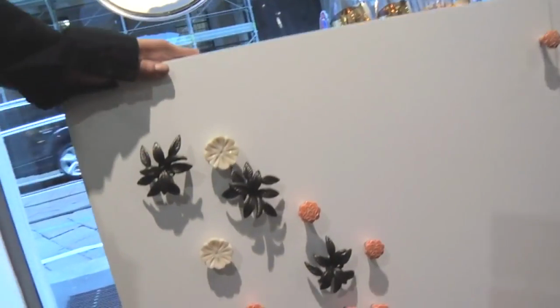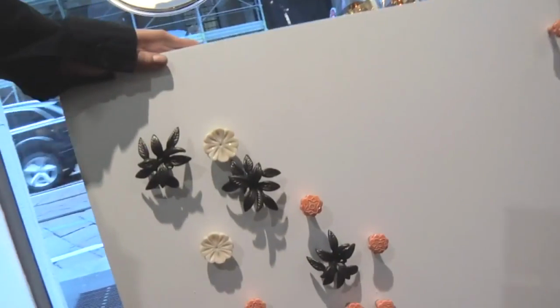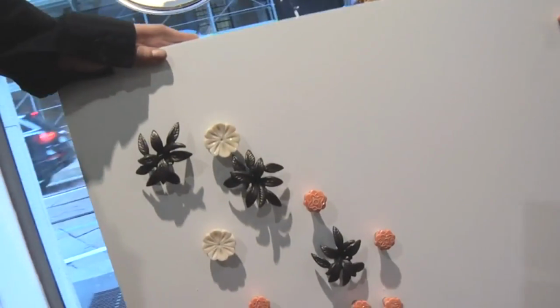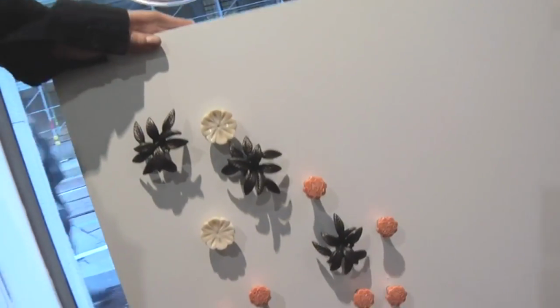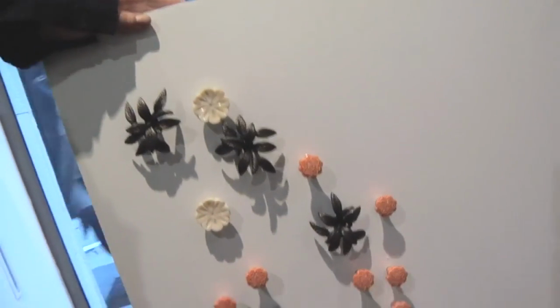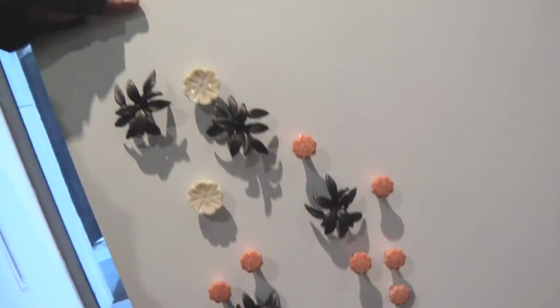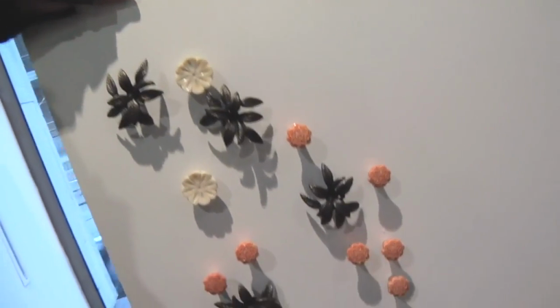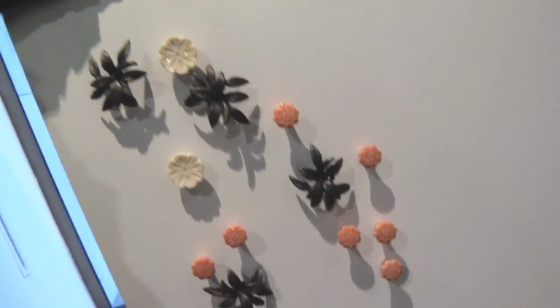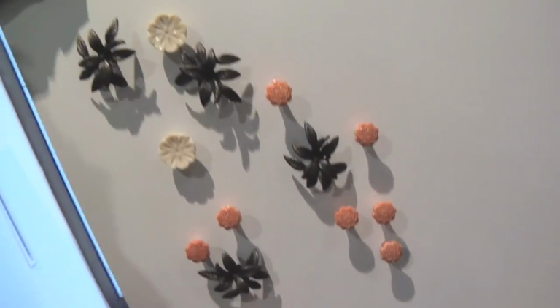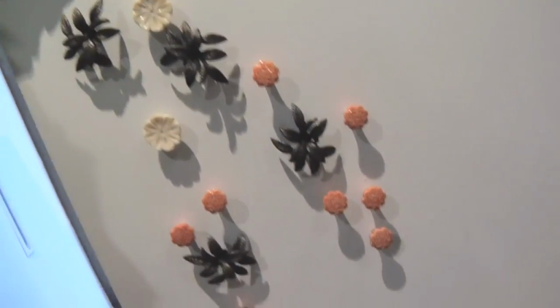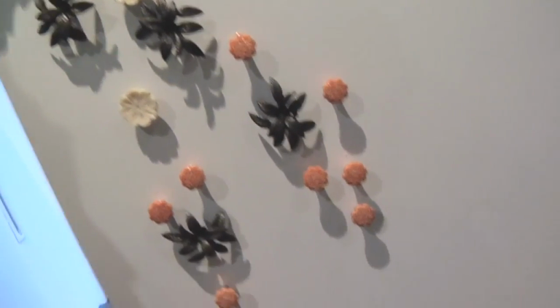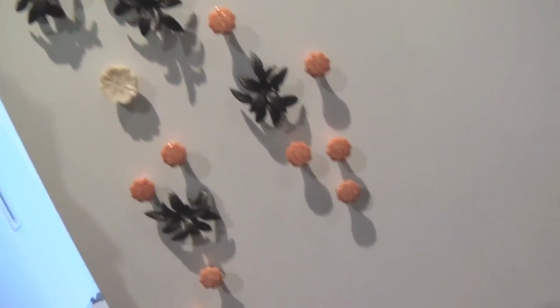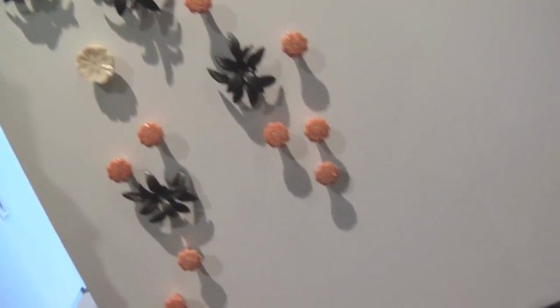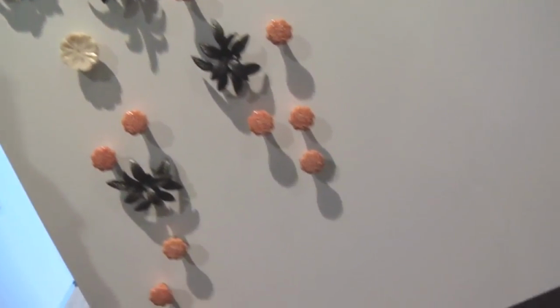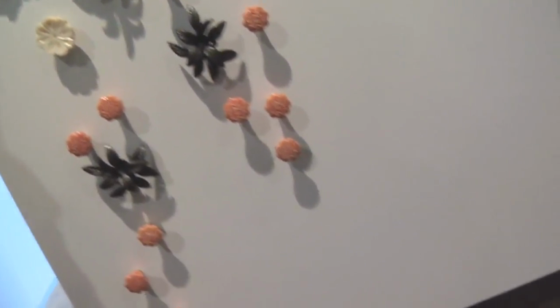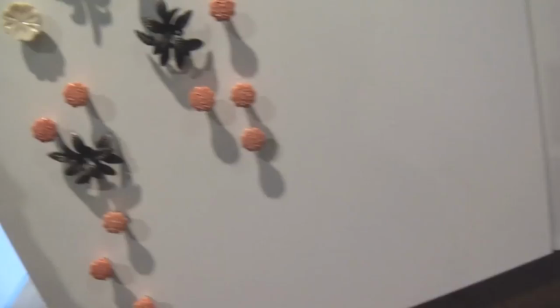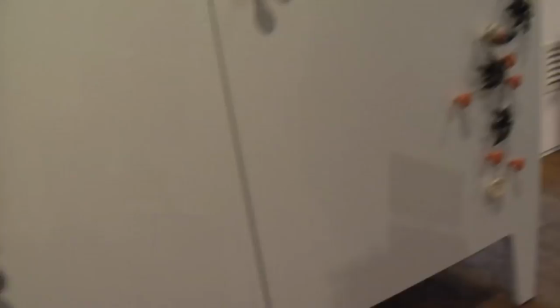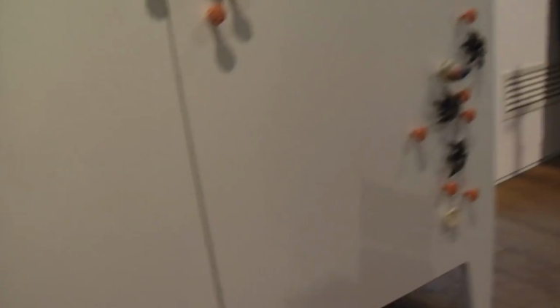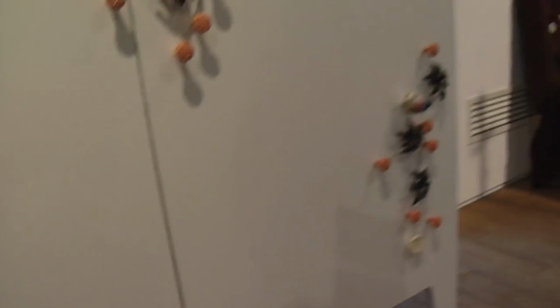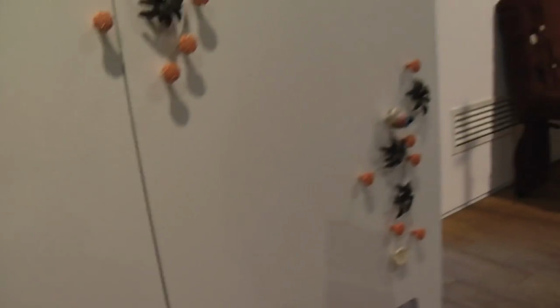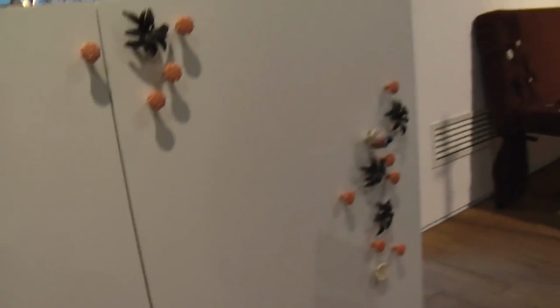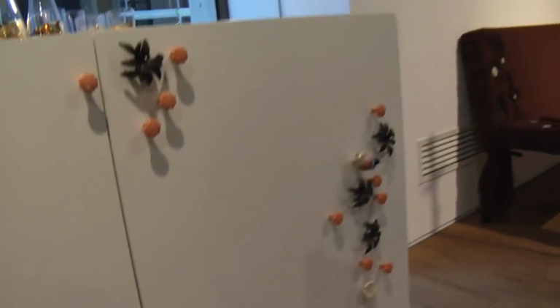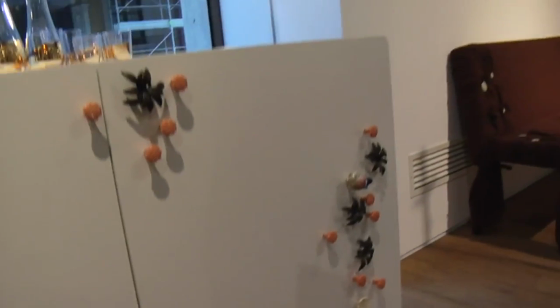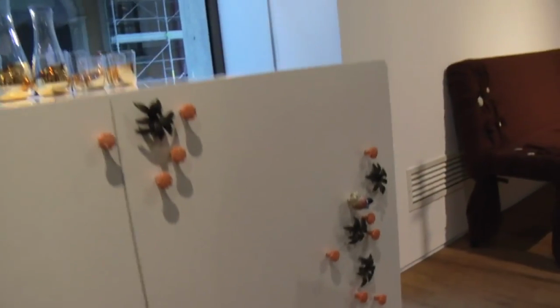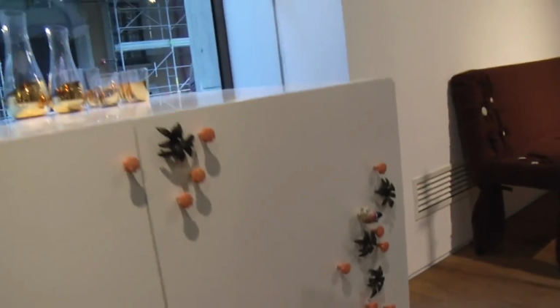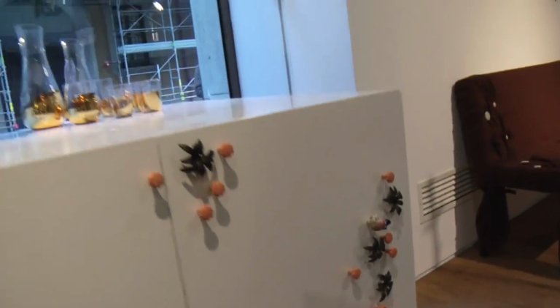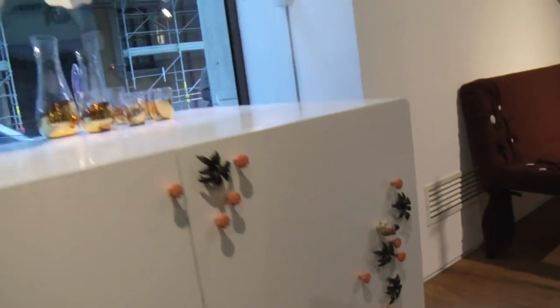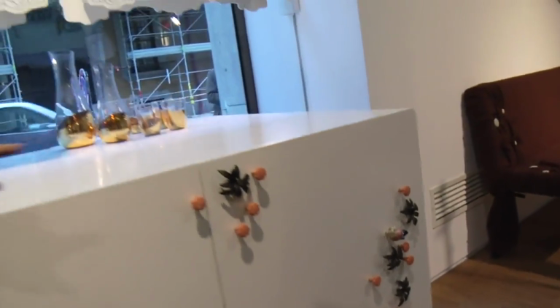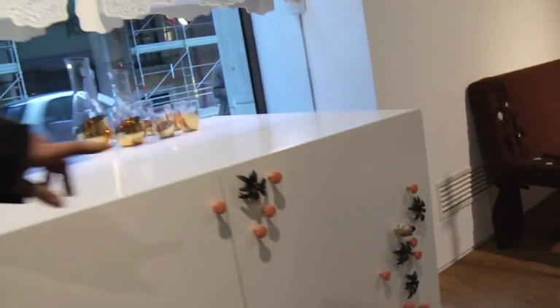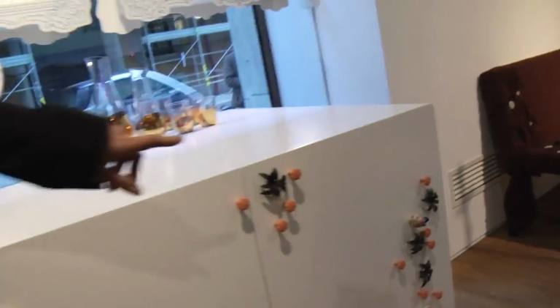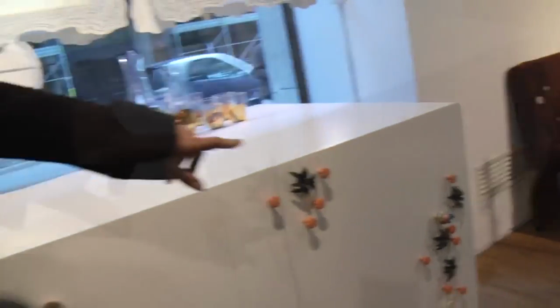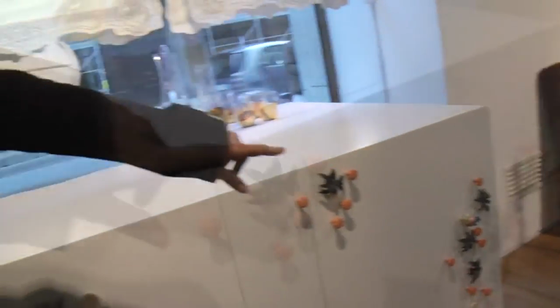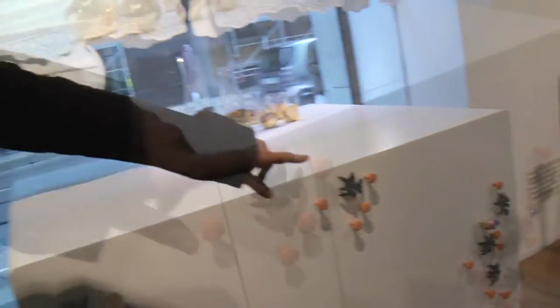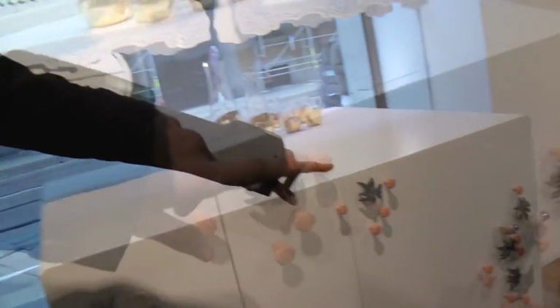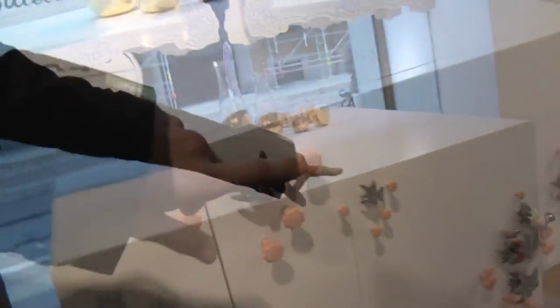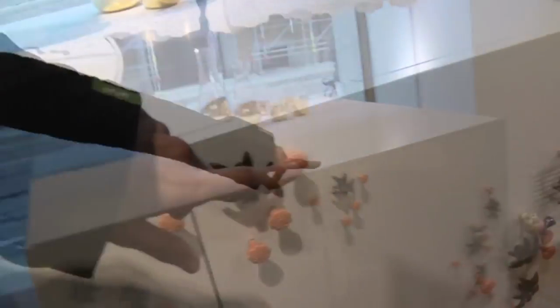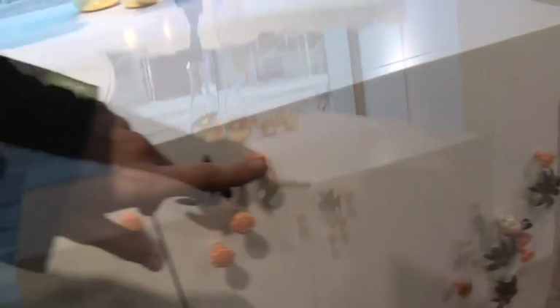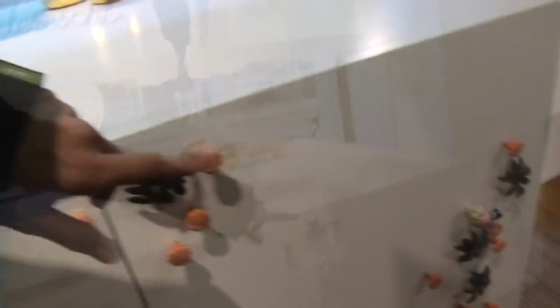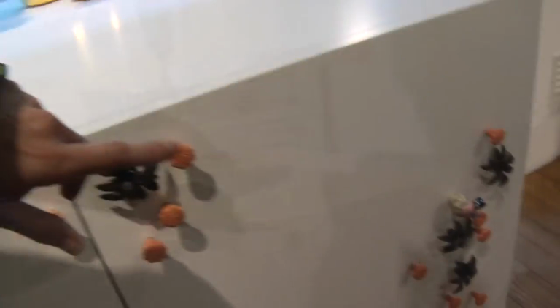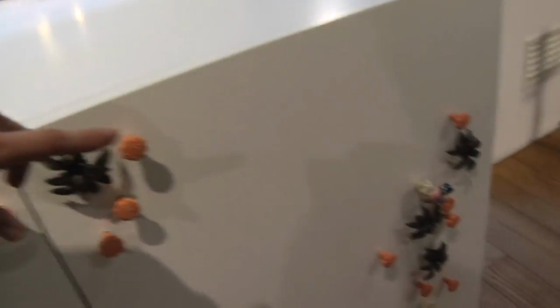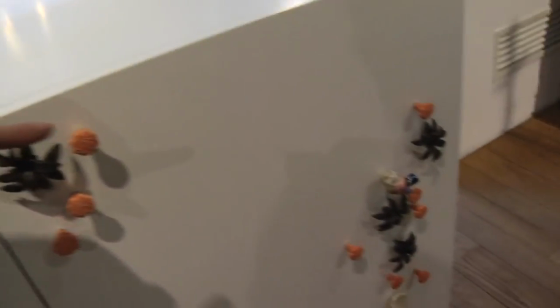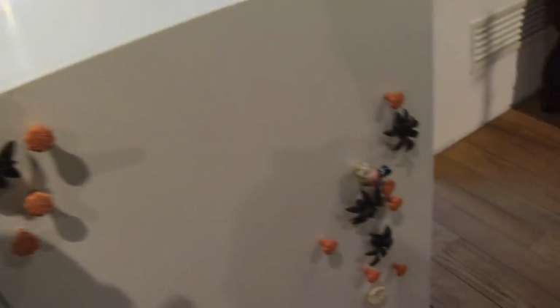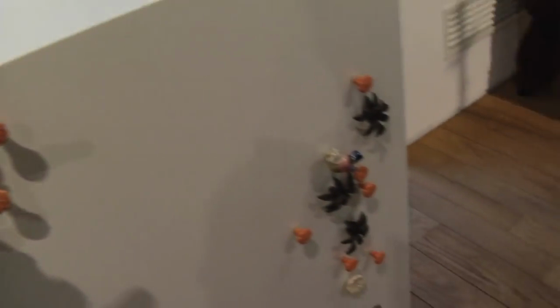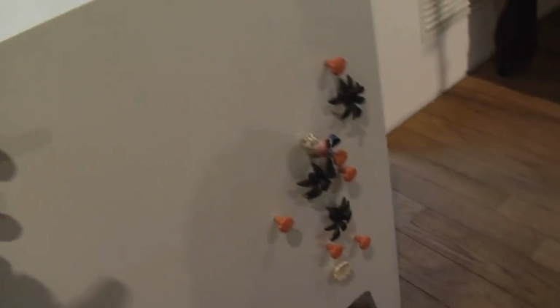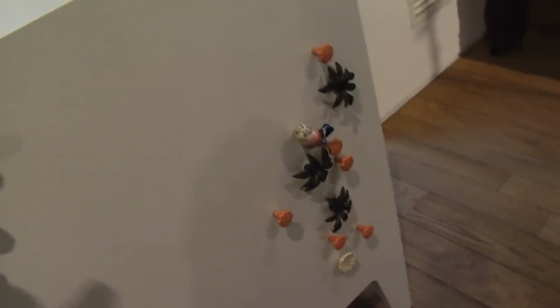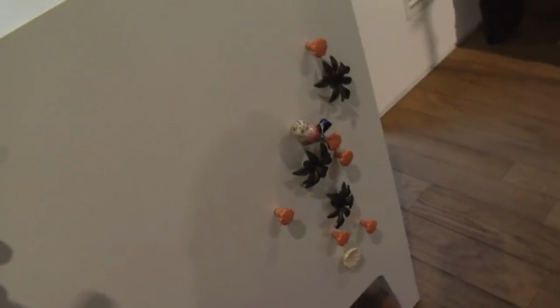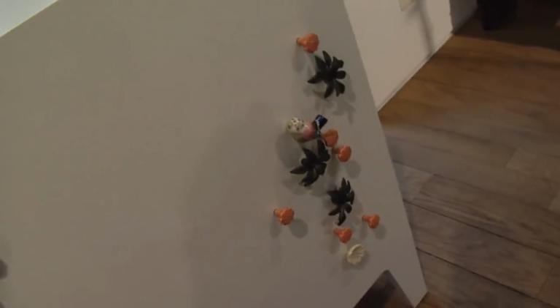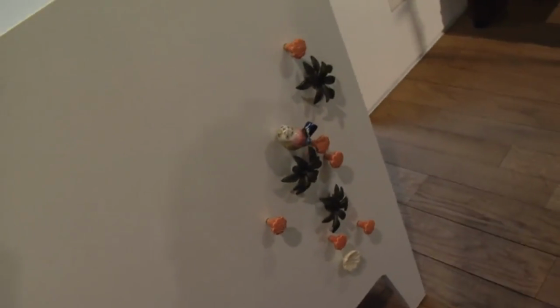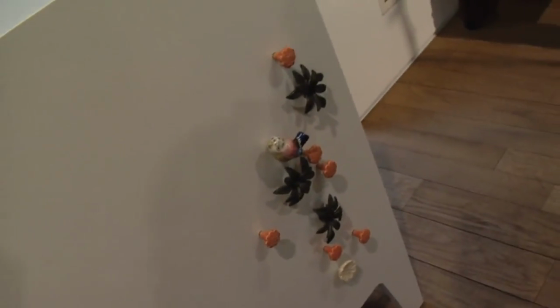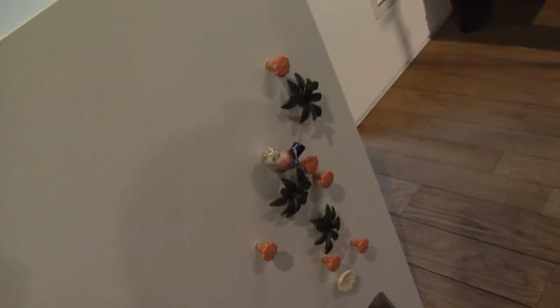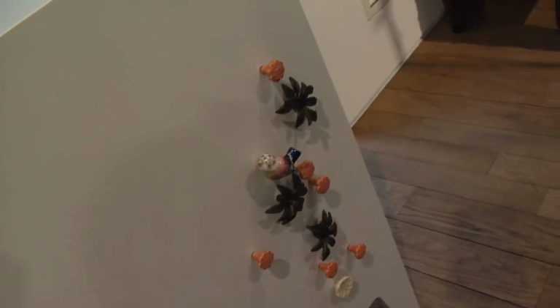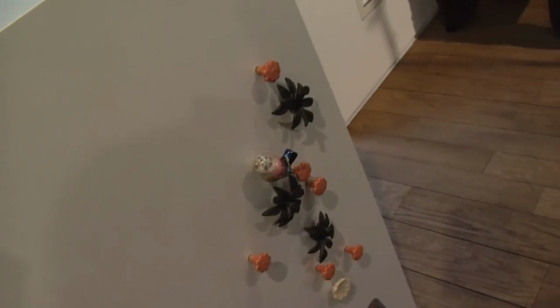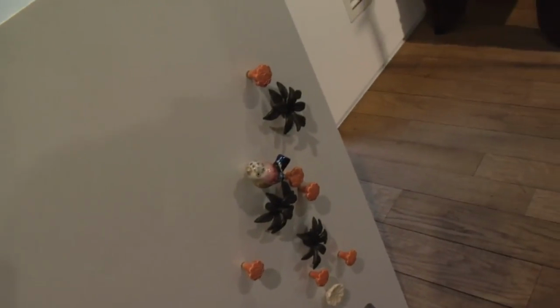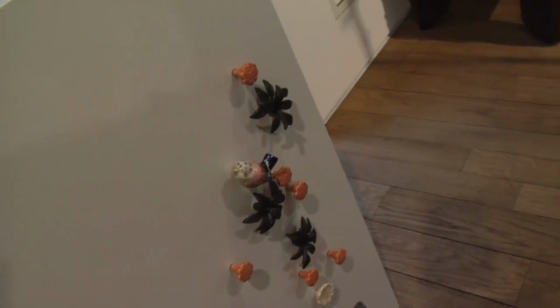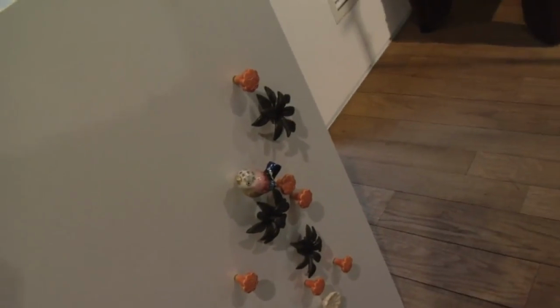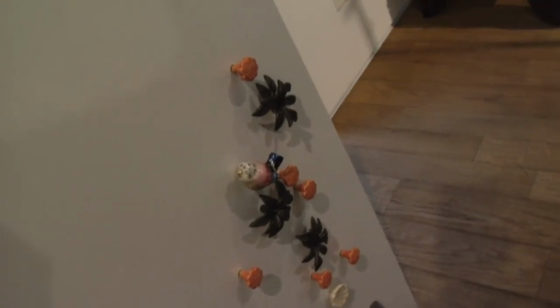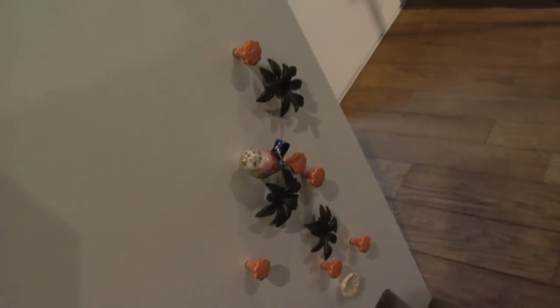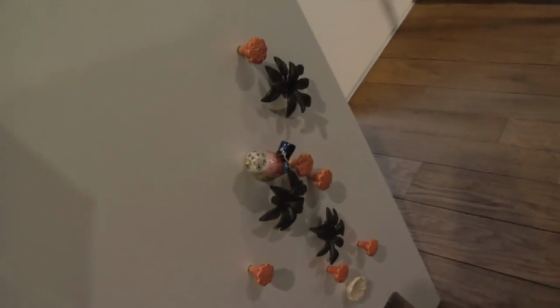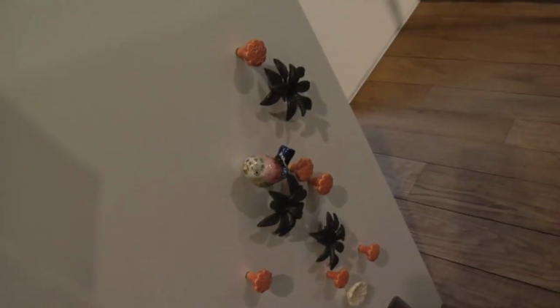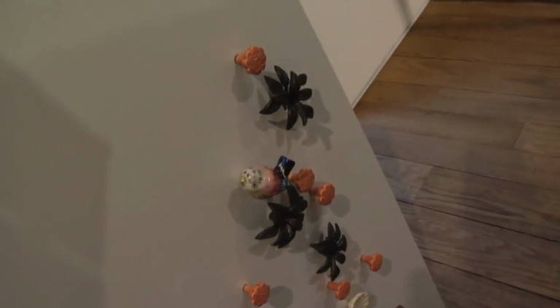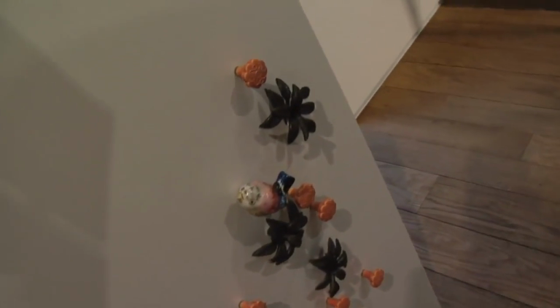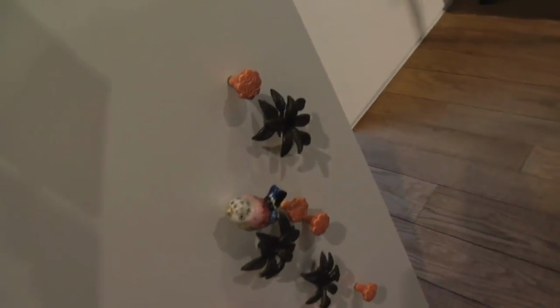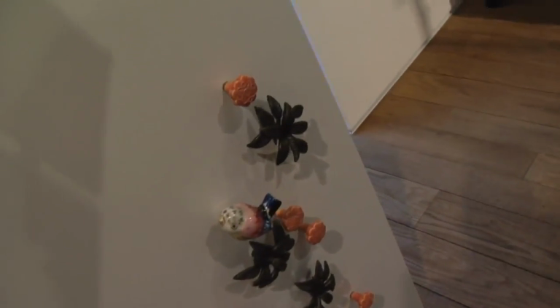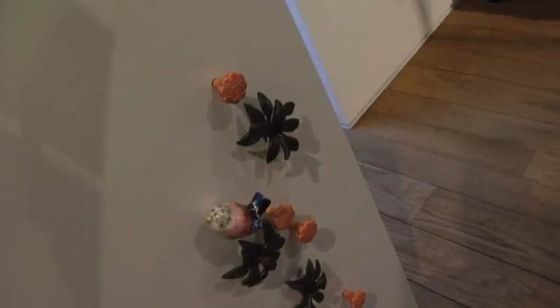For example, if you can see the little bird, this is hand-painted ceramics.